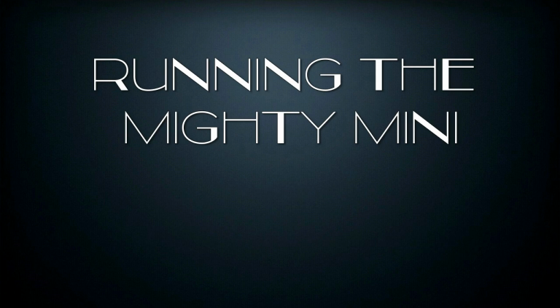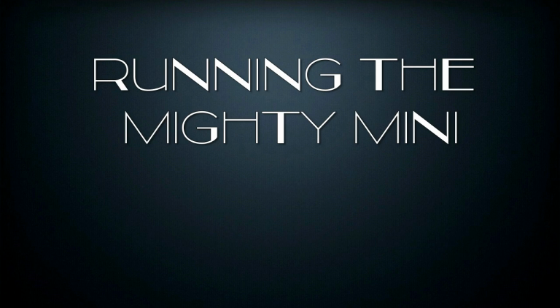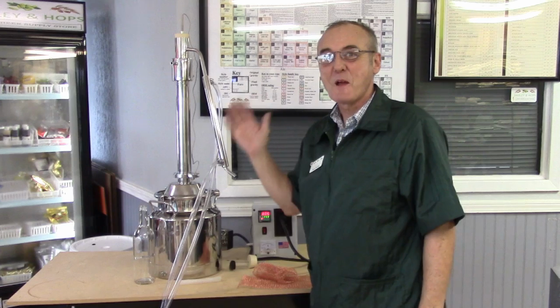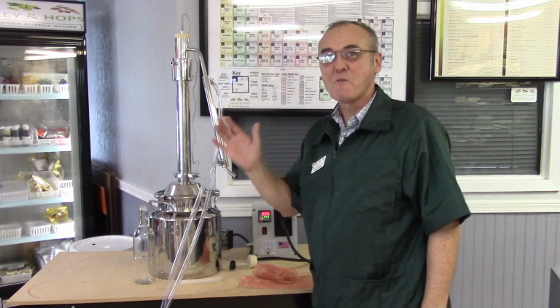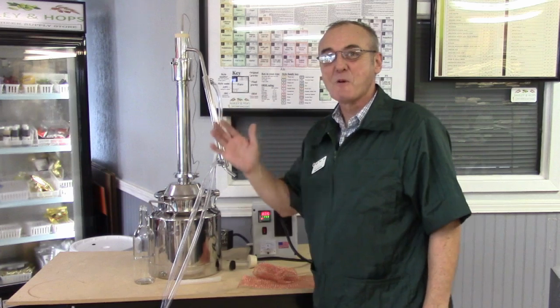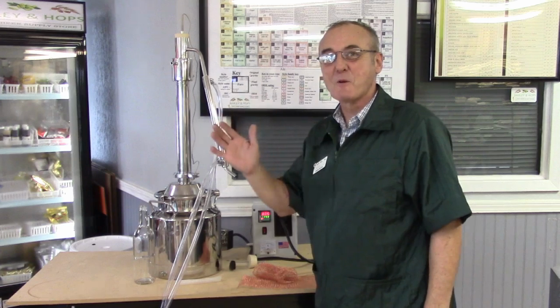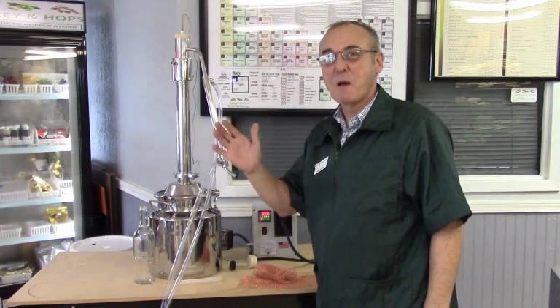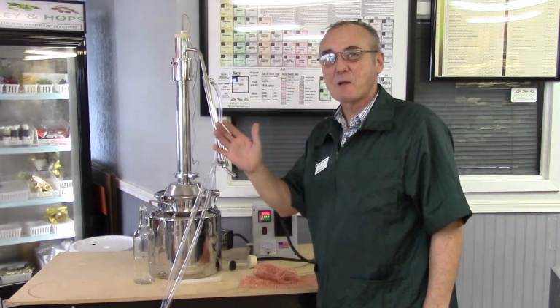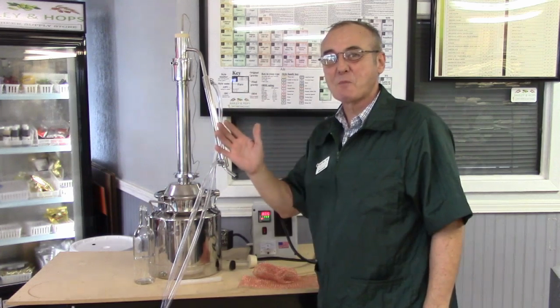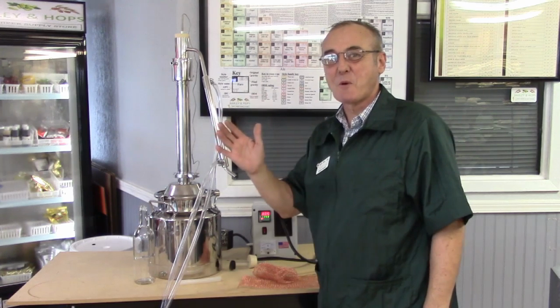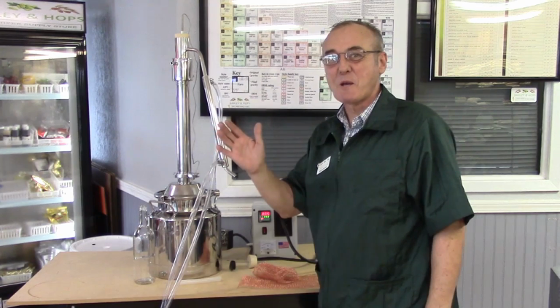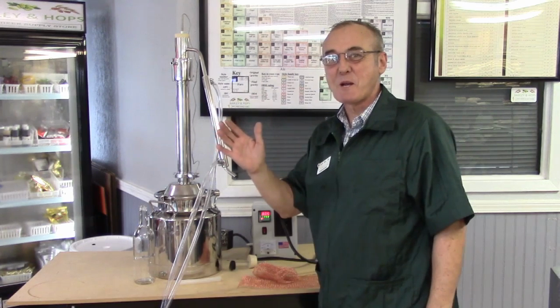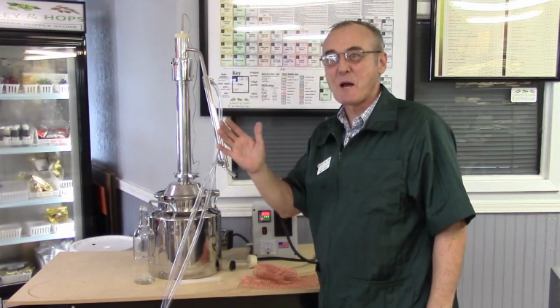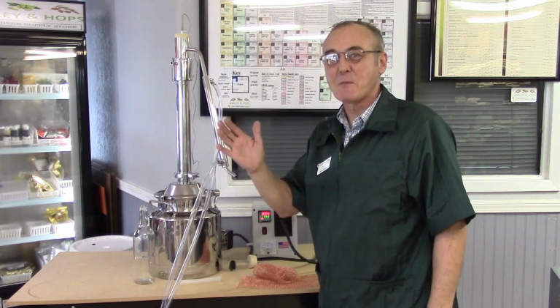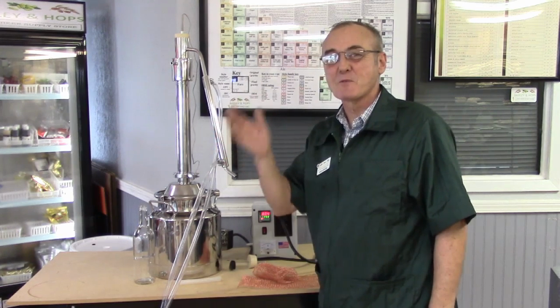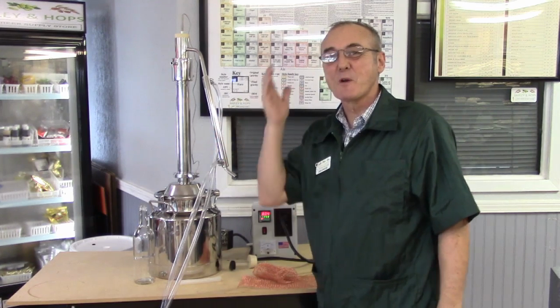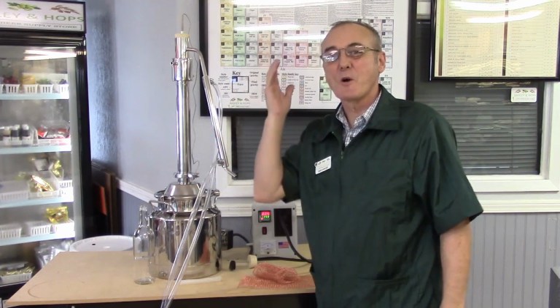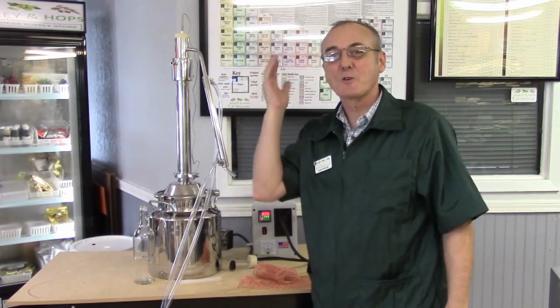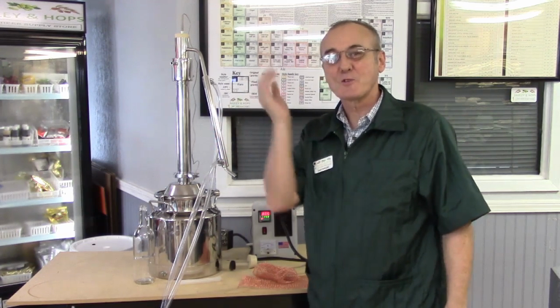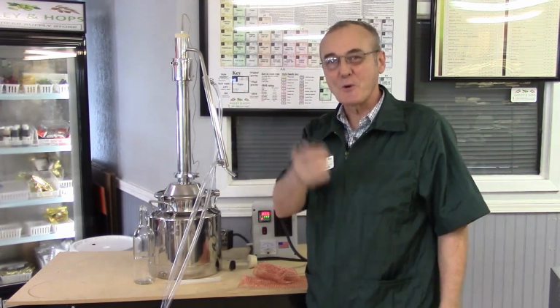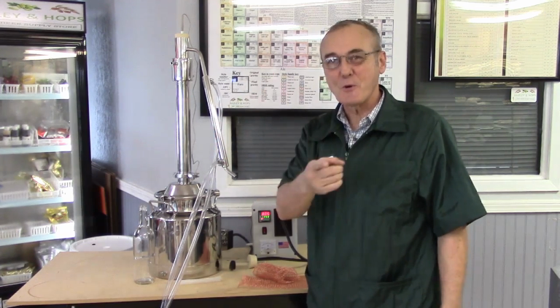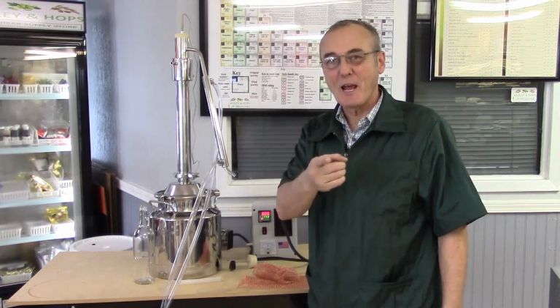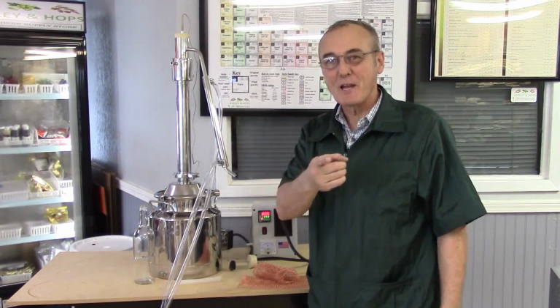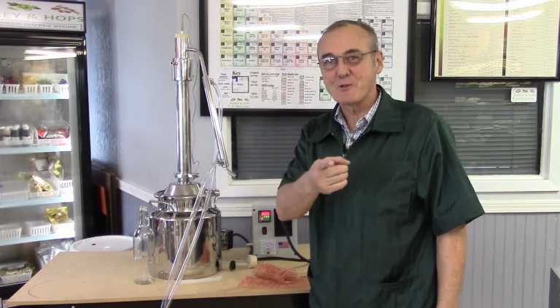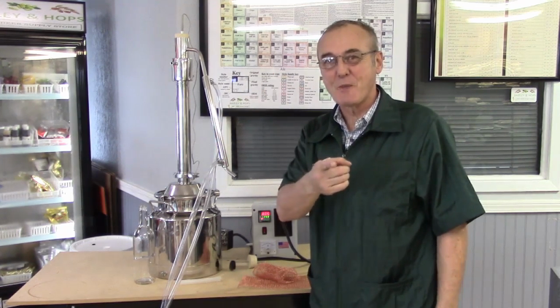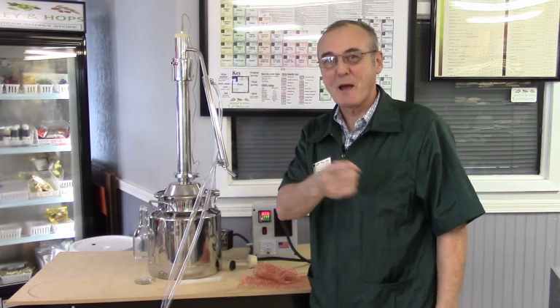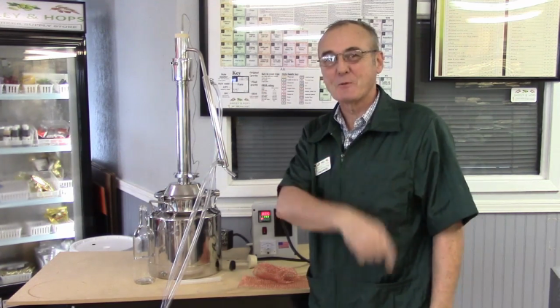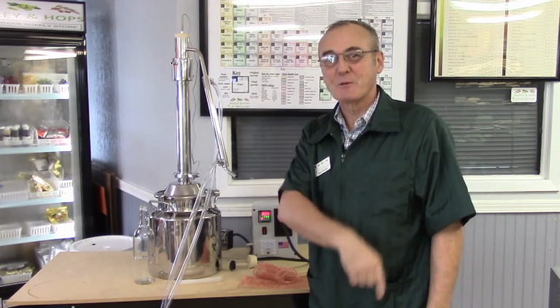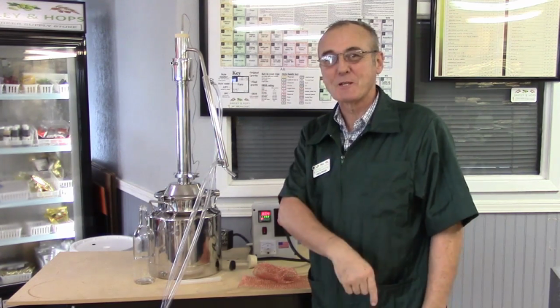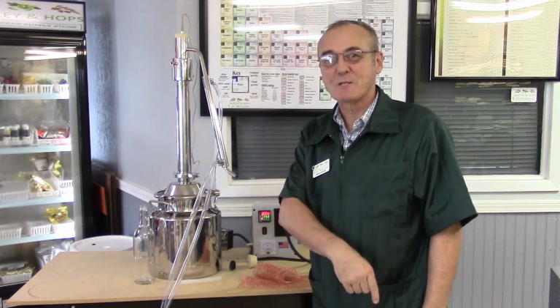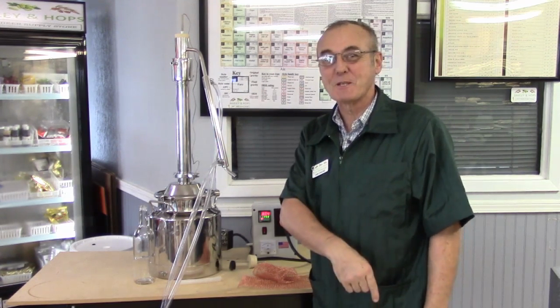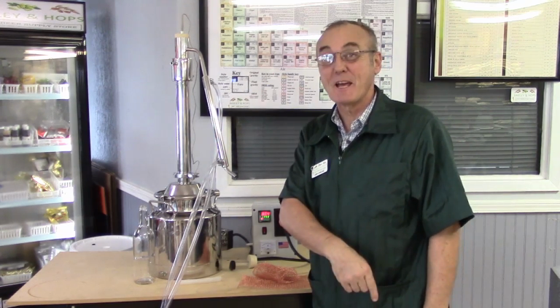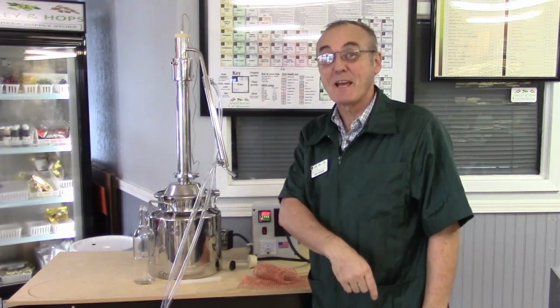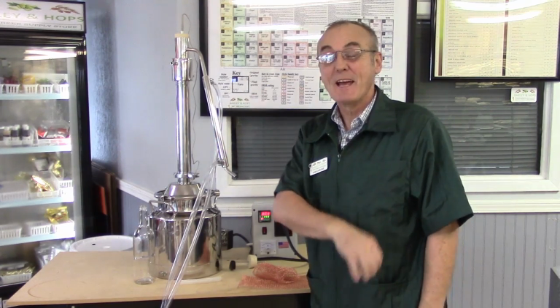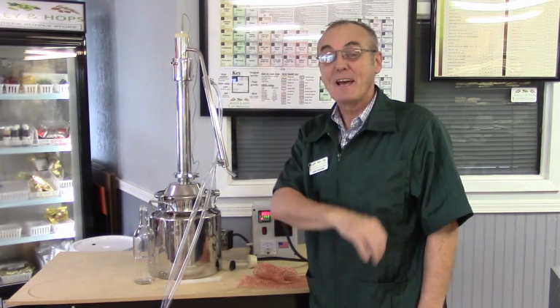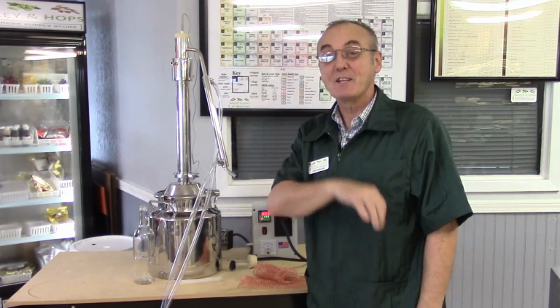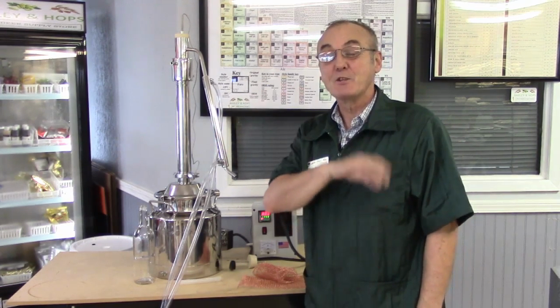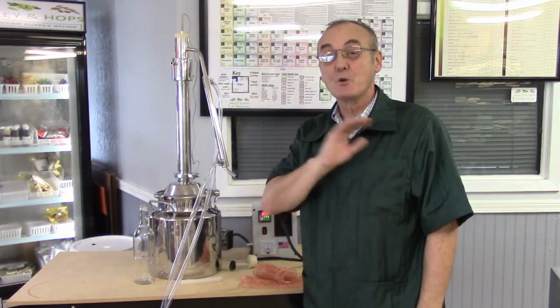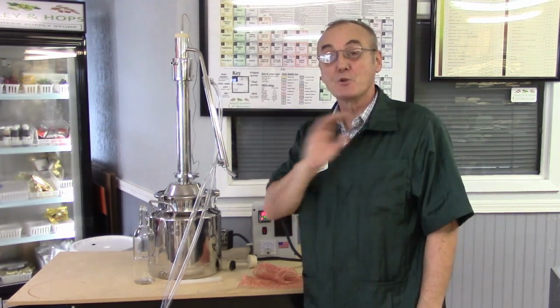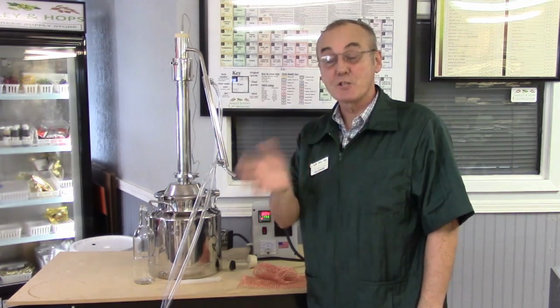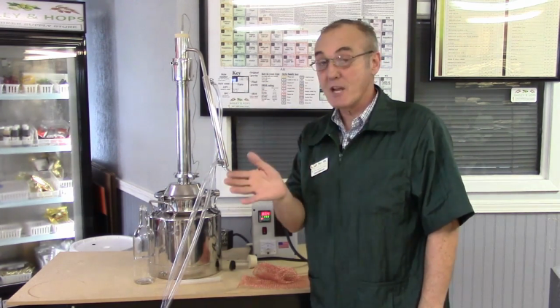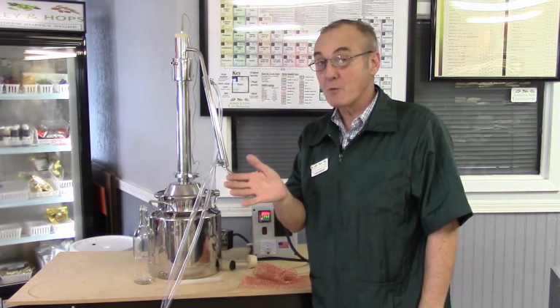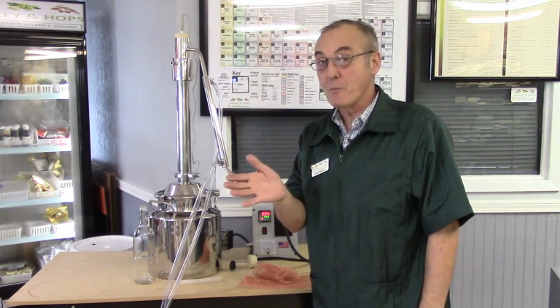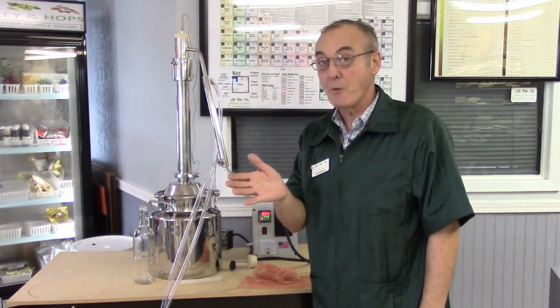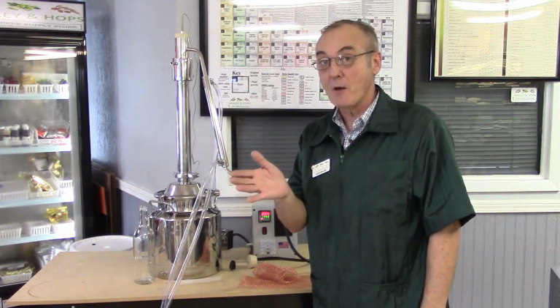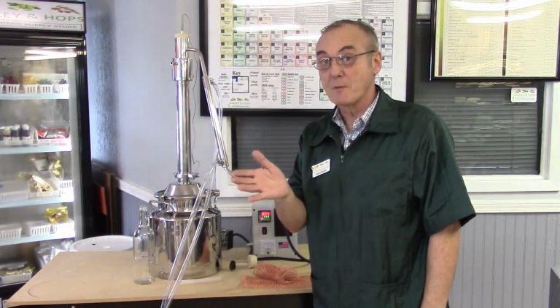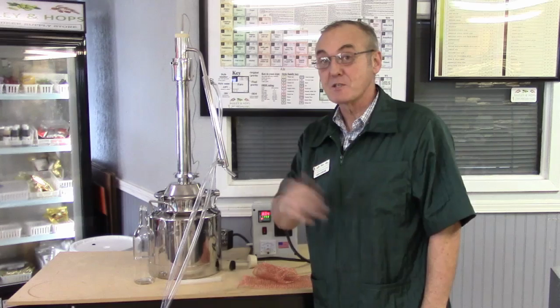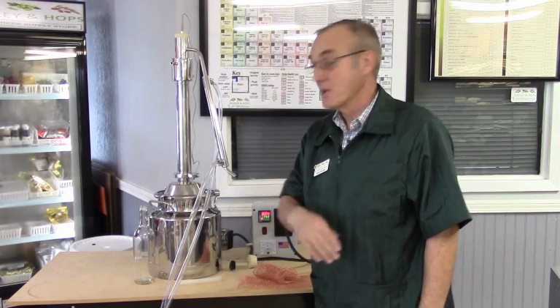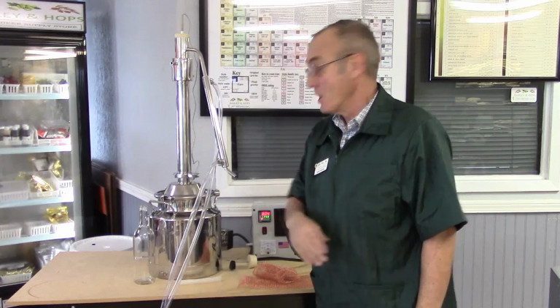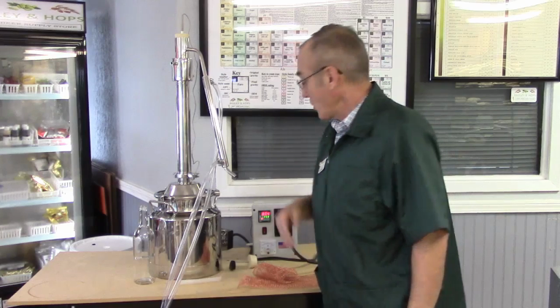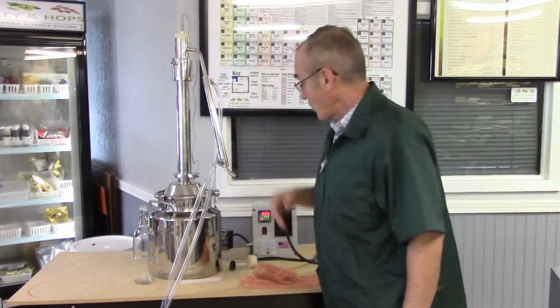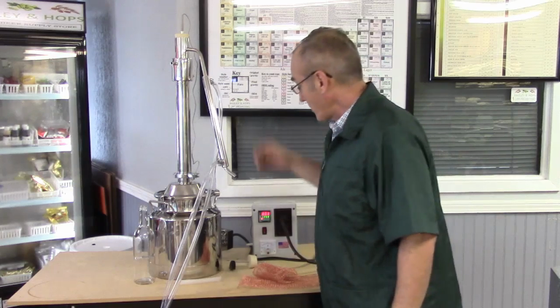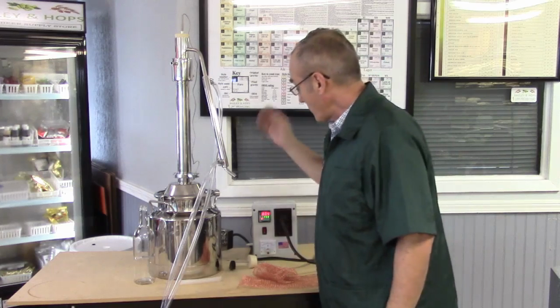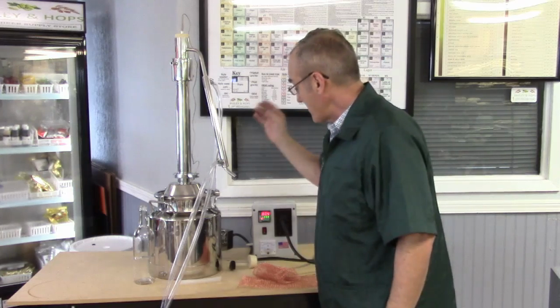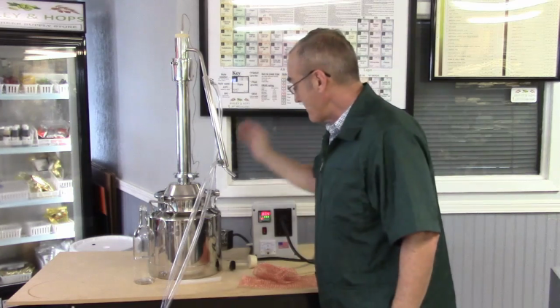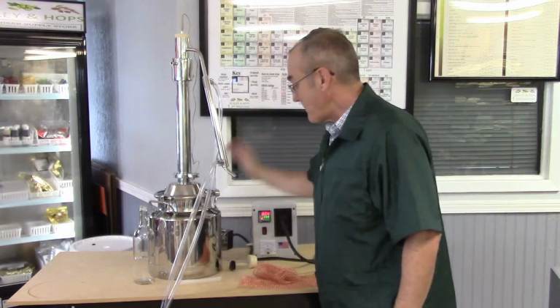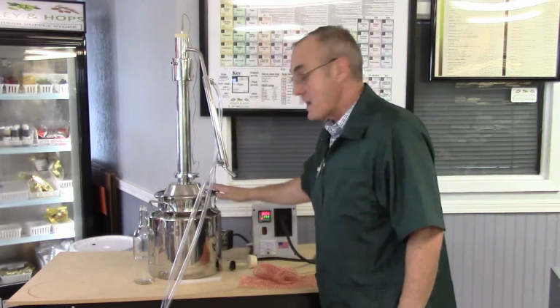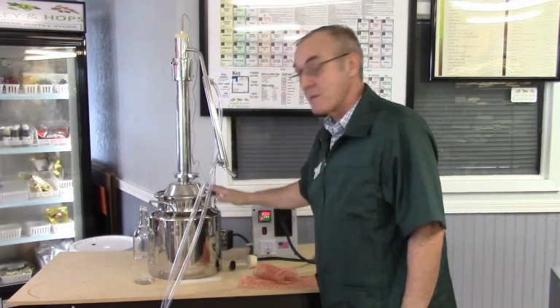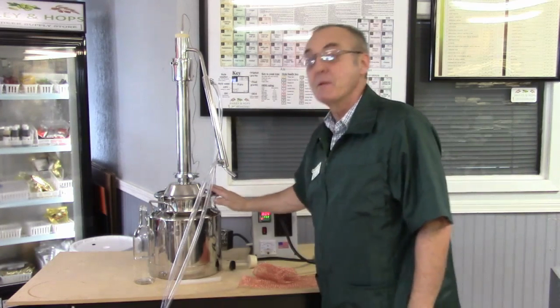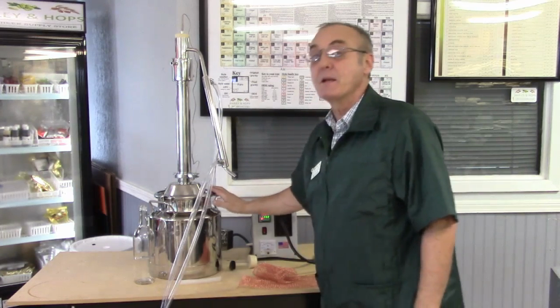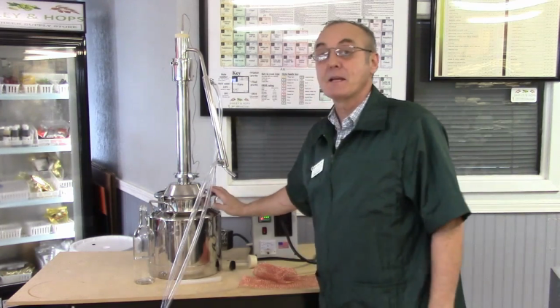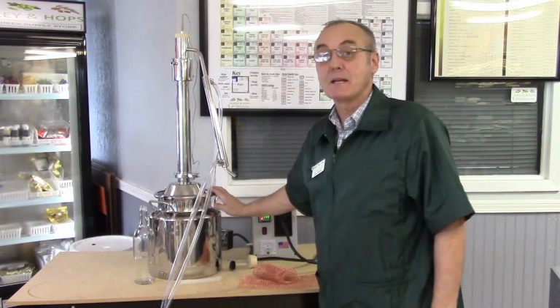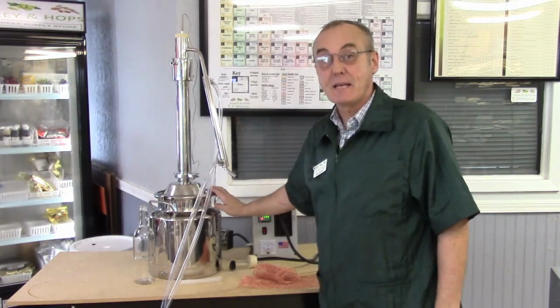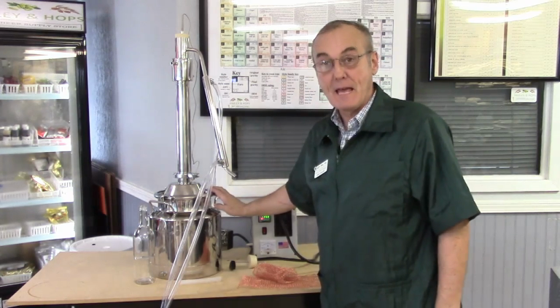Hey, welcome back to Barley and Hops. We are so glad you're back with us today. Just like we promised, we're going to run the Mighty Mini again.